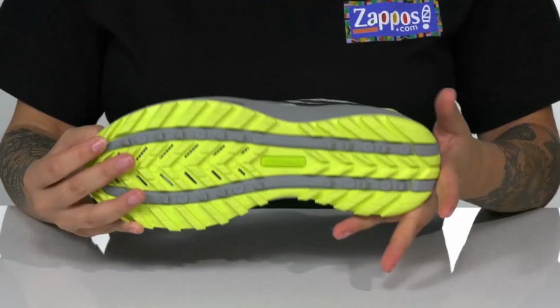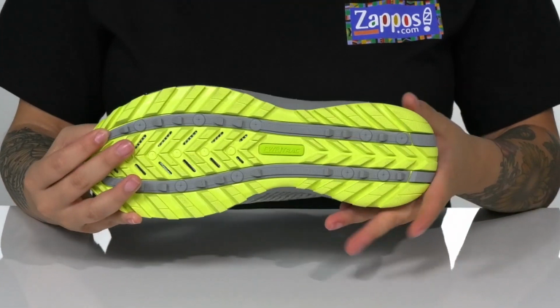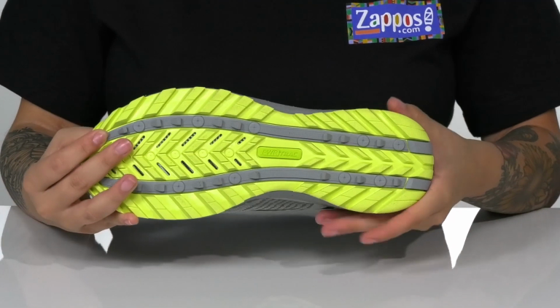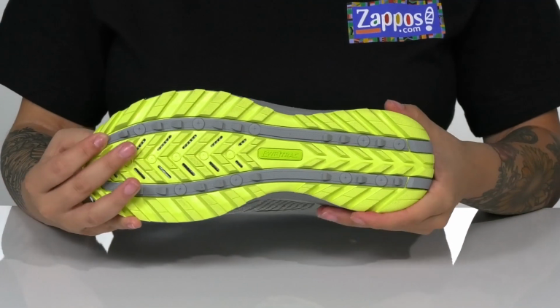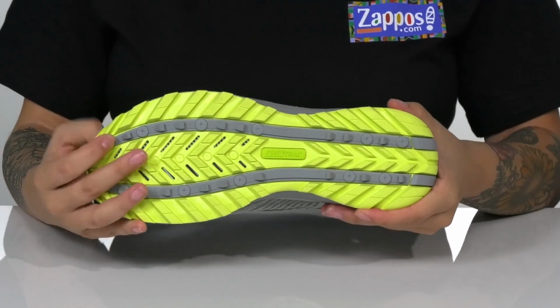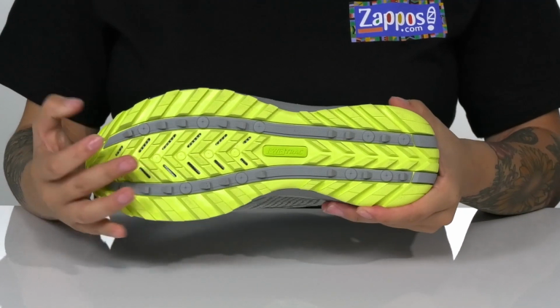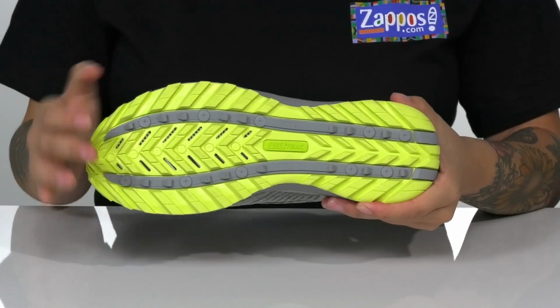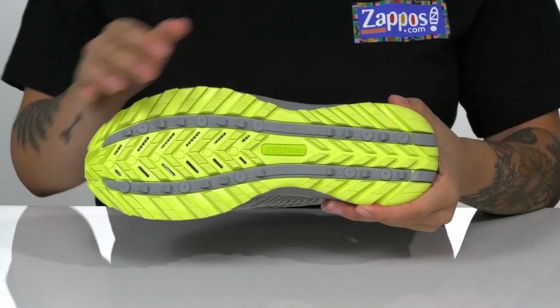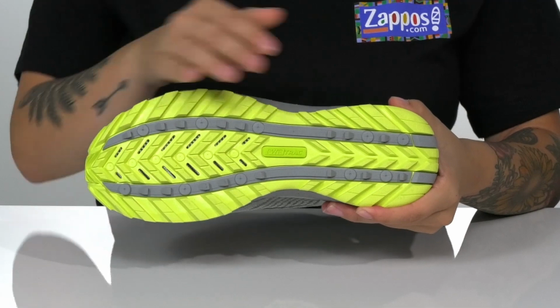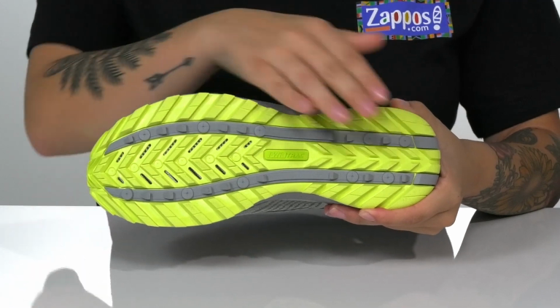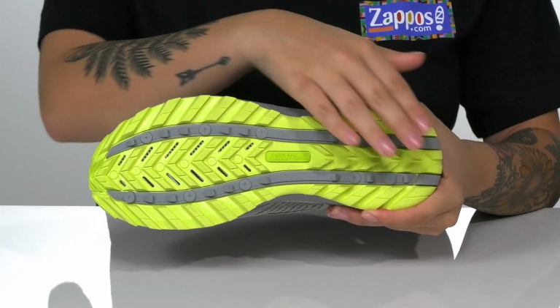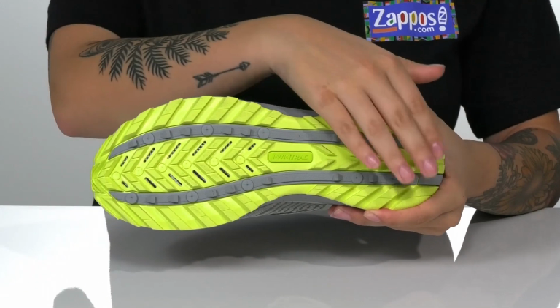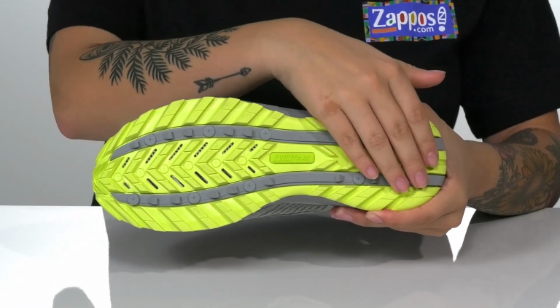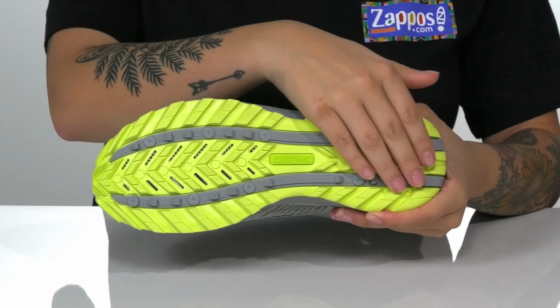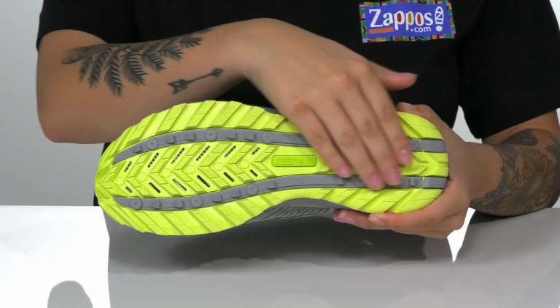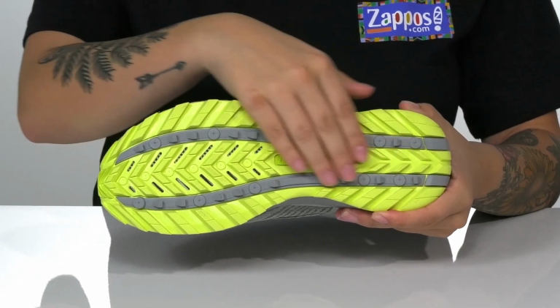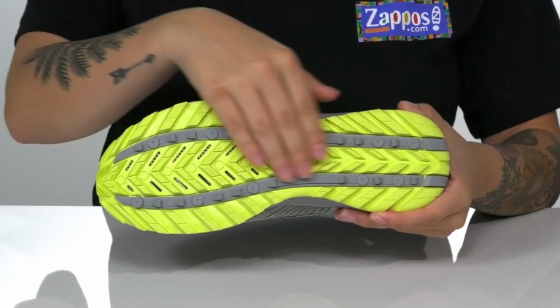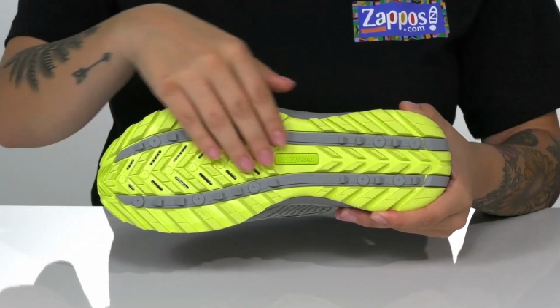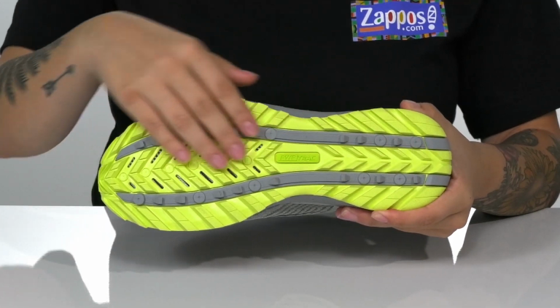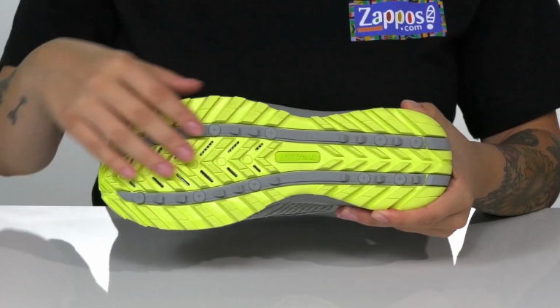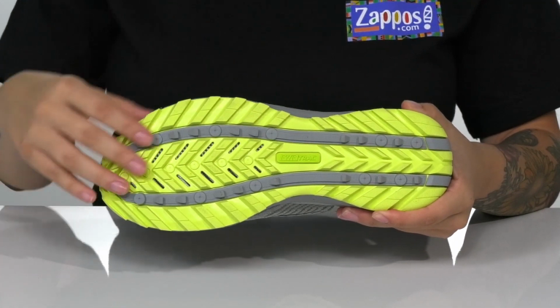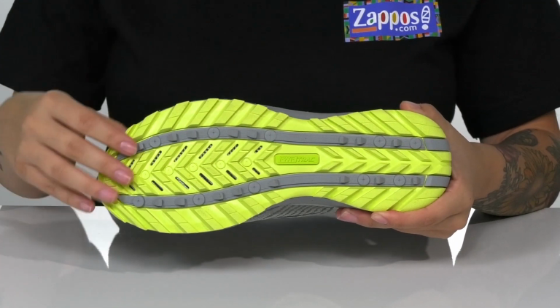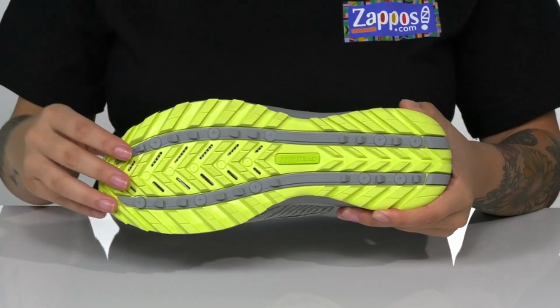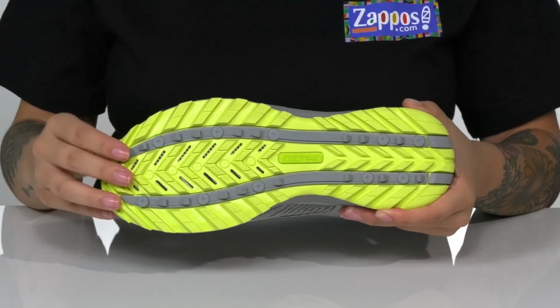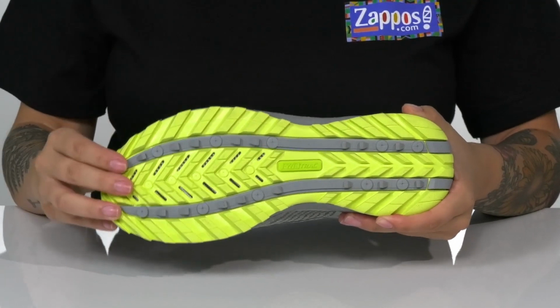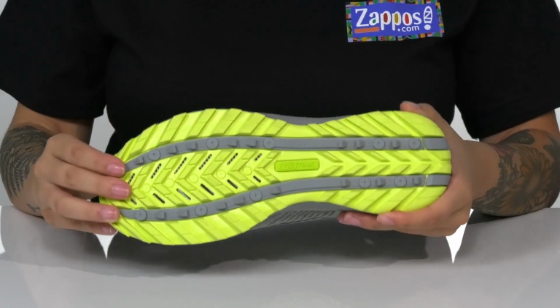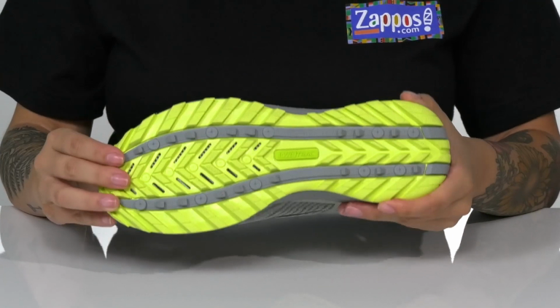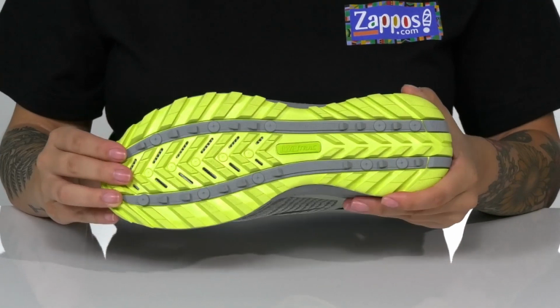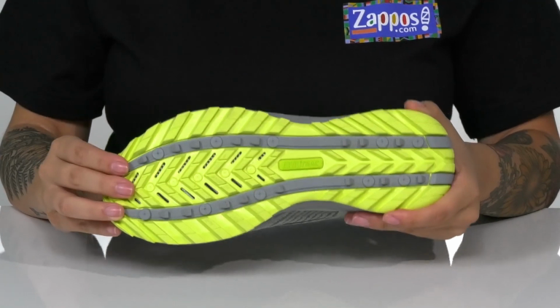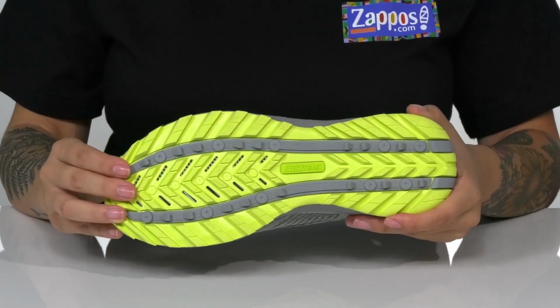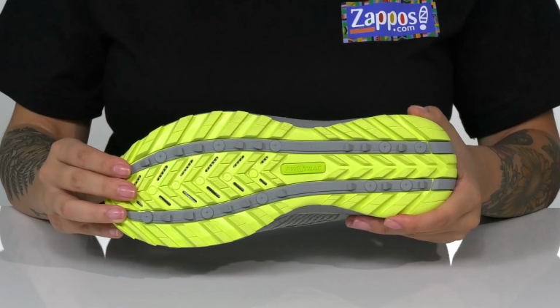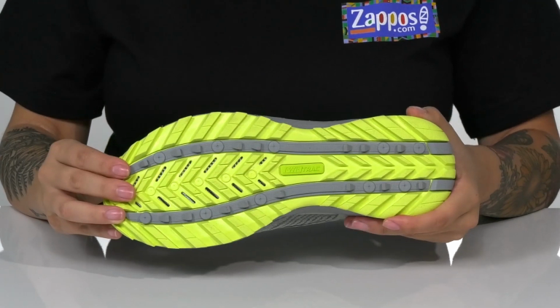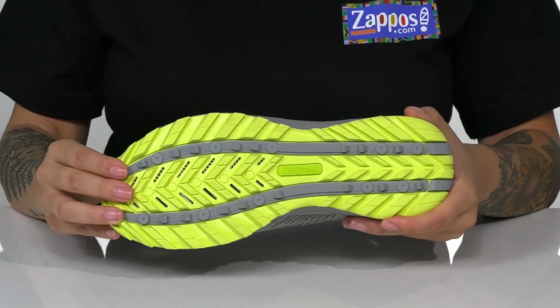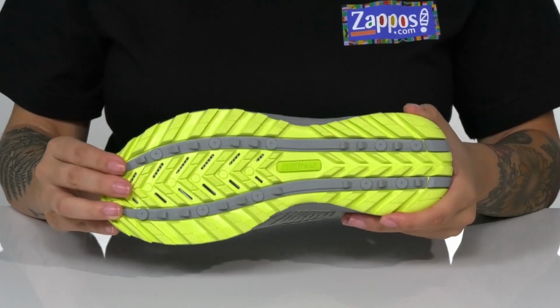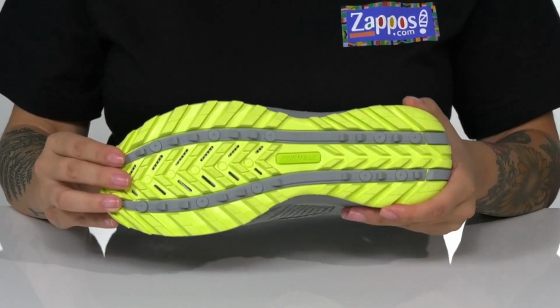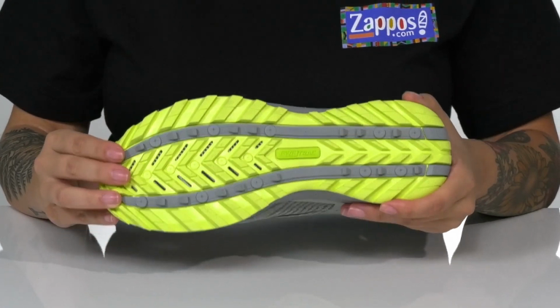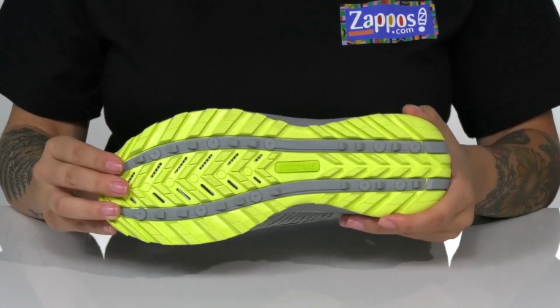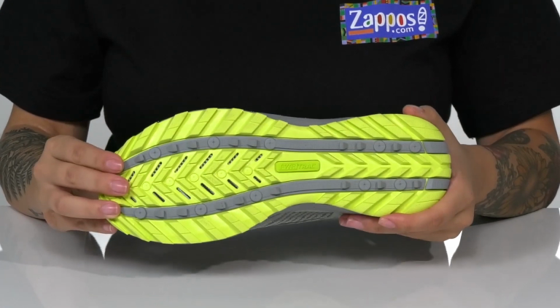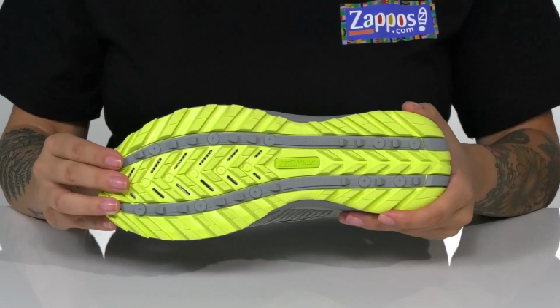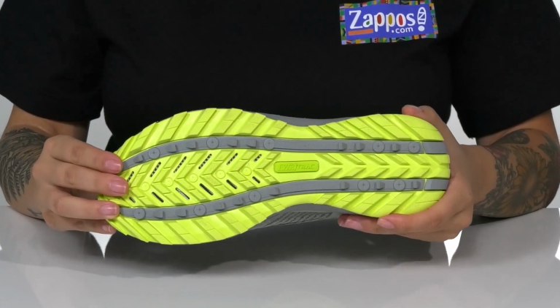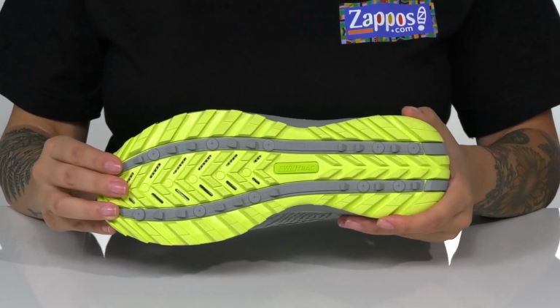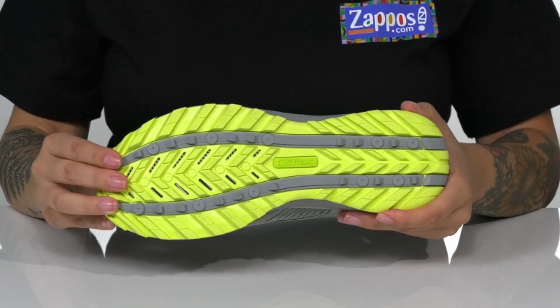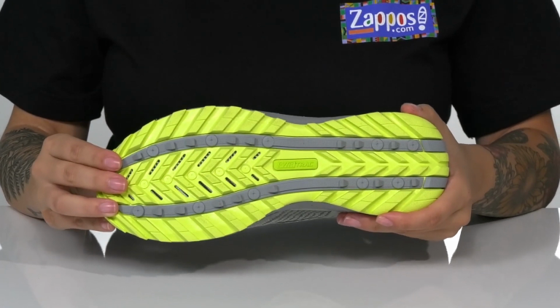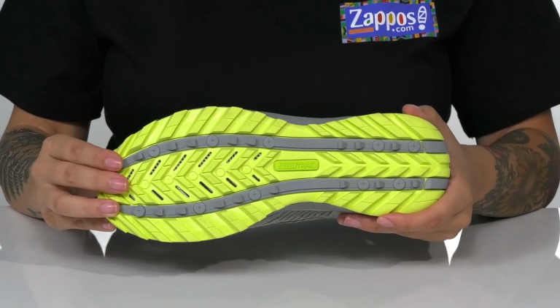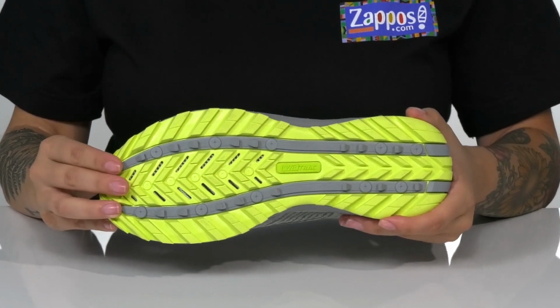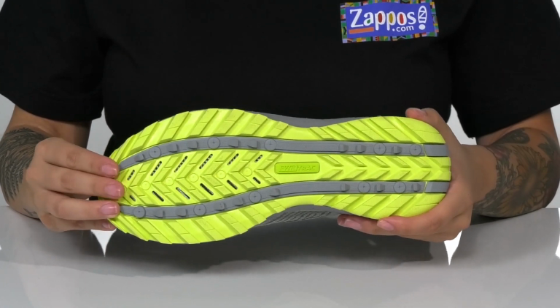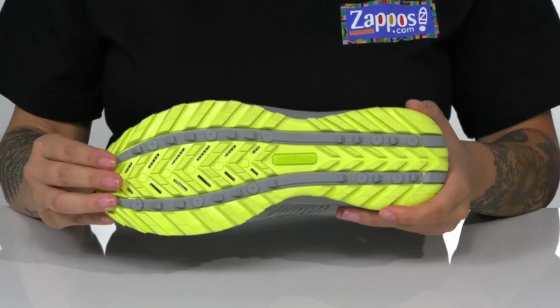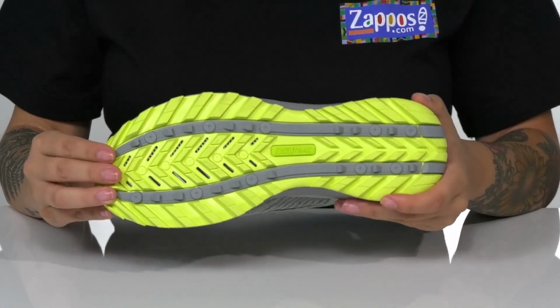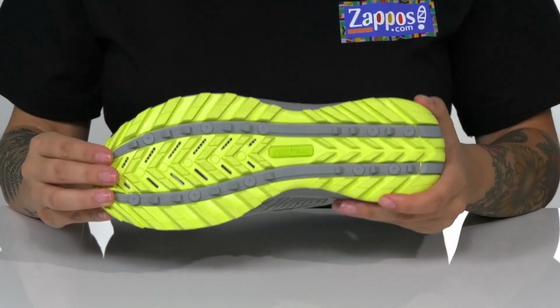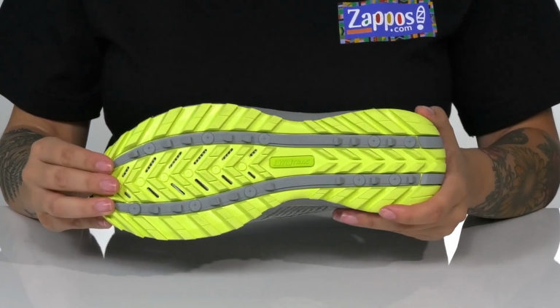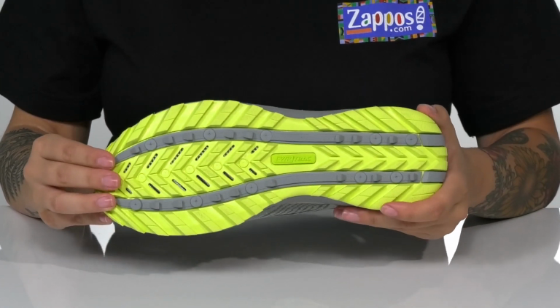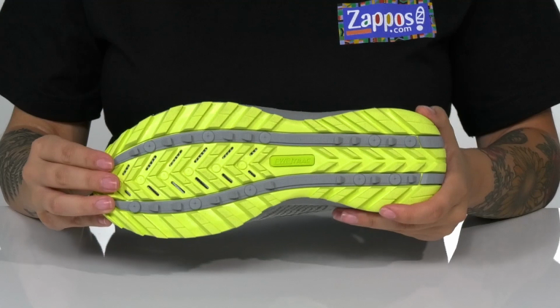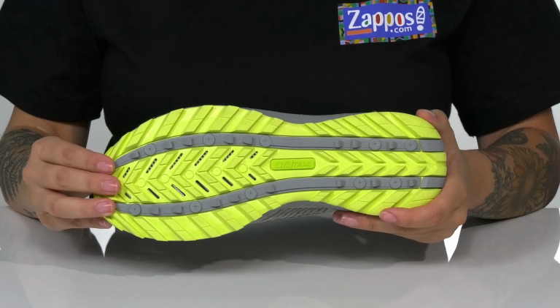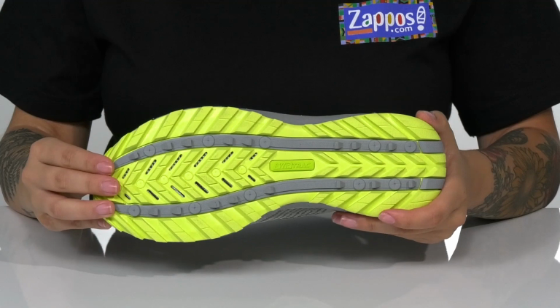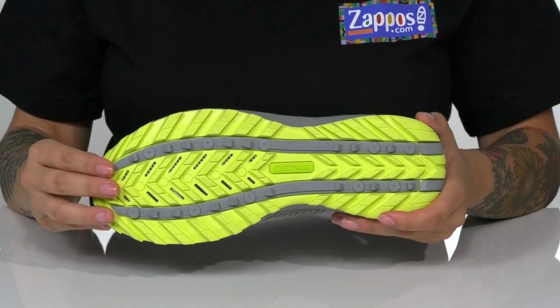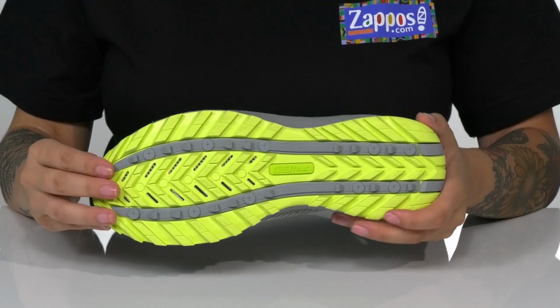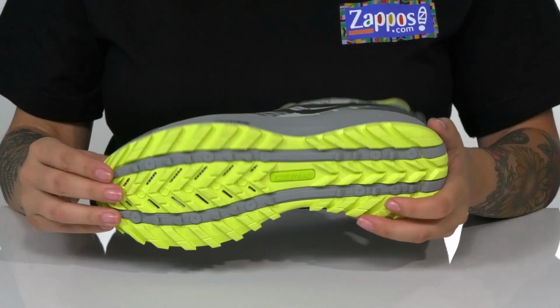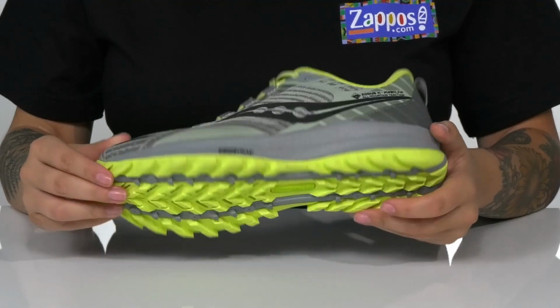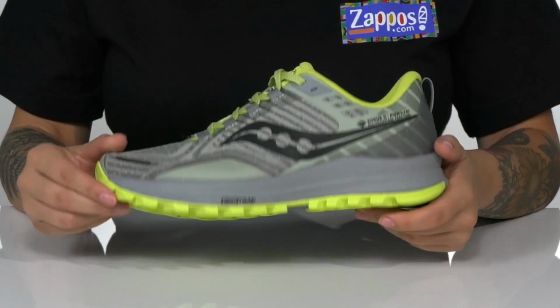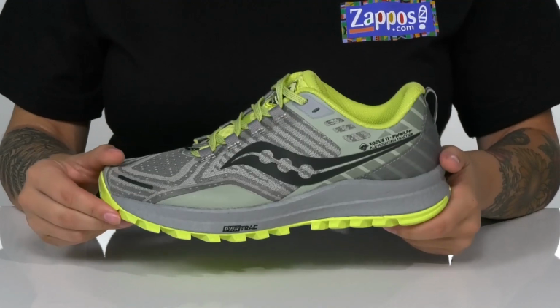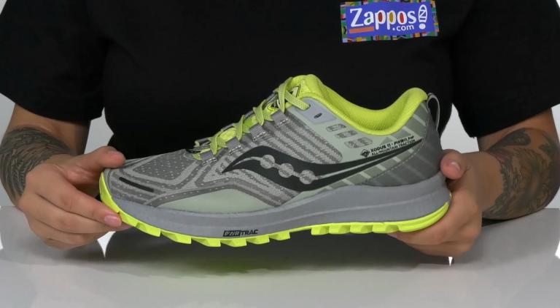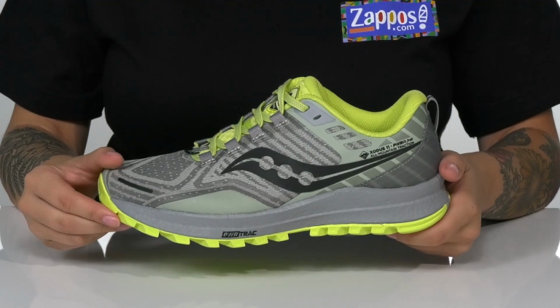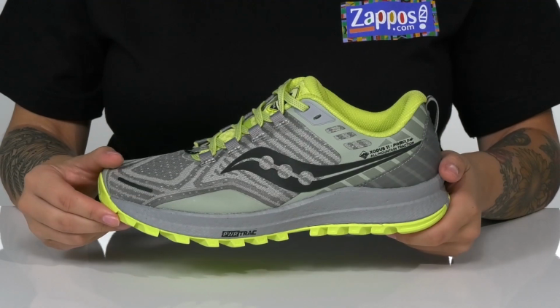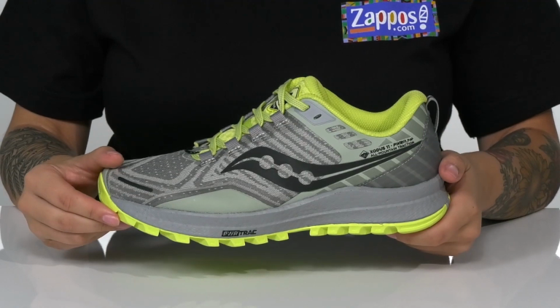All of that sits on top of a durable Power Track tacky rubber outsole that is abrasion resistant and provides enhanced traction.